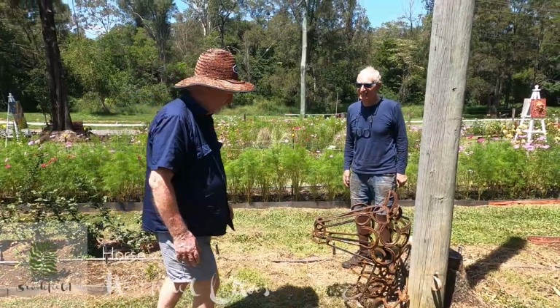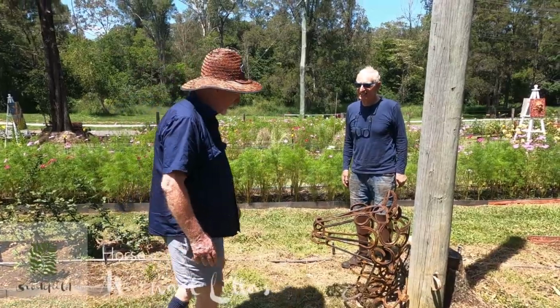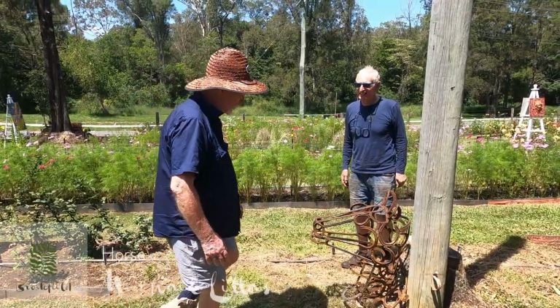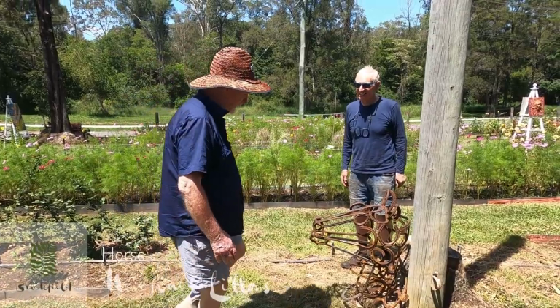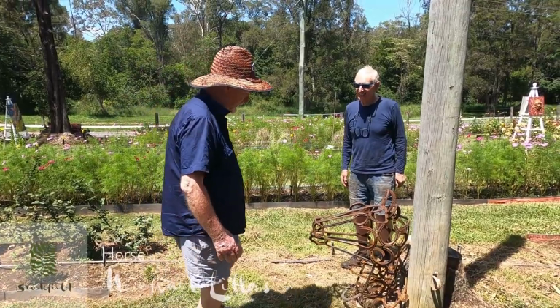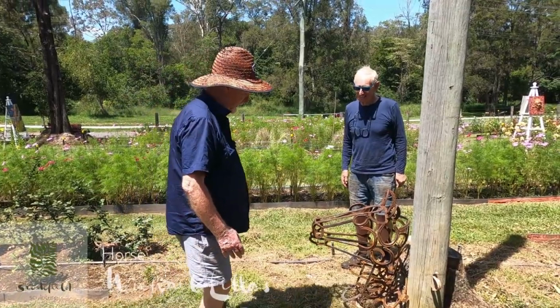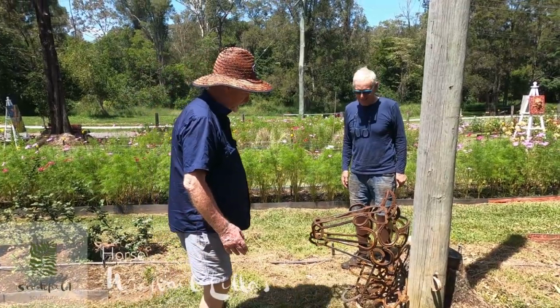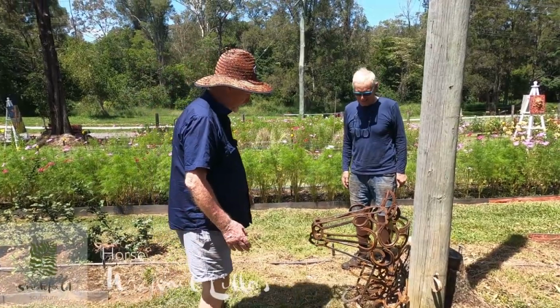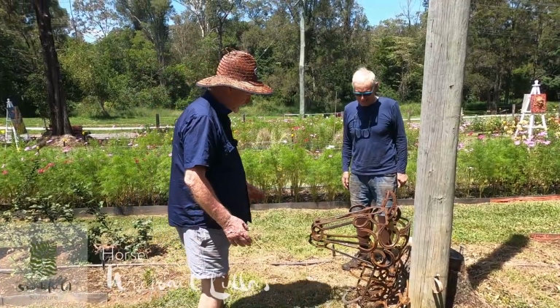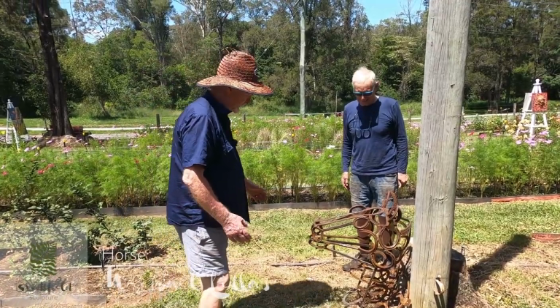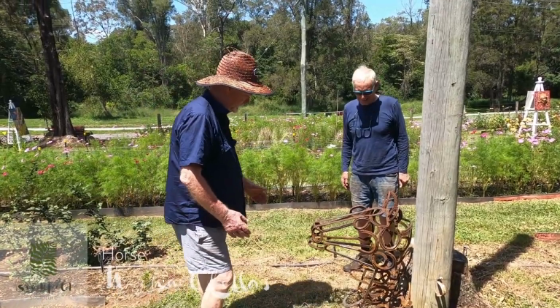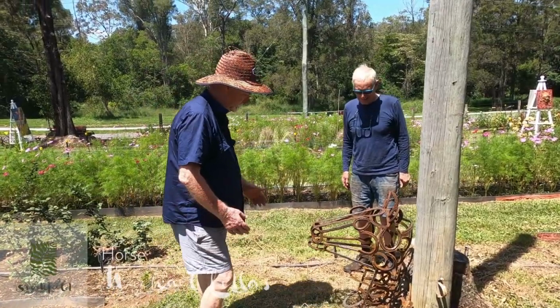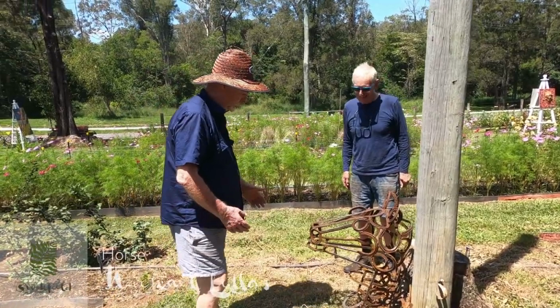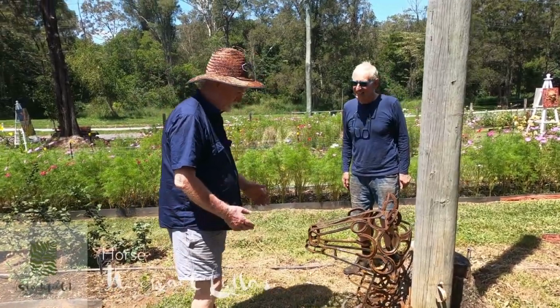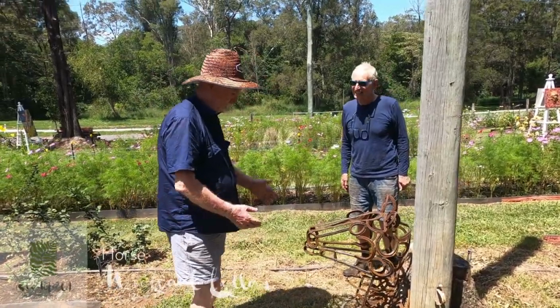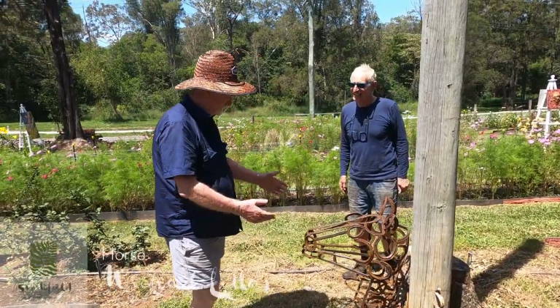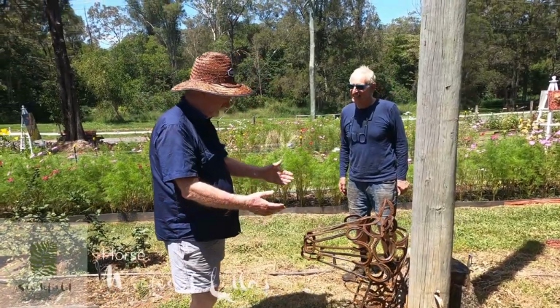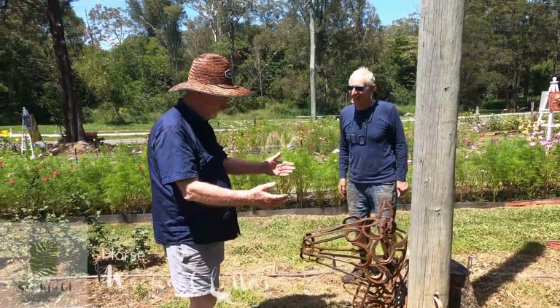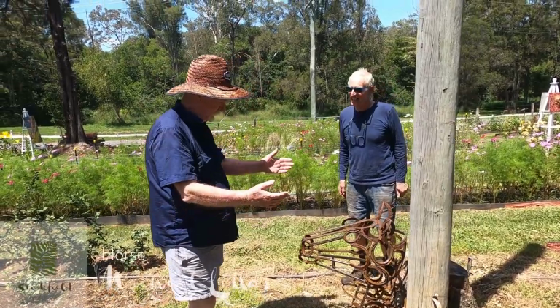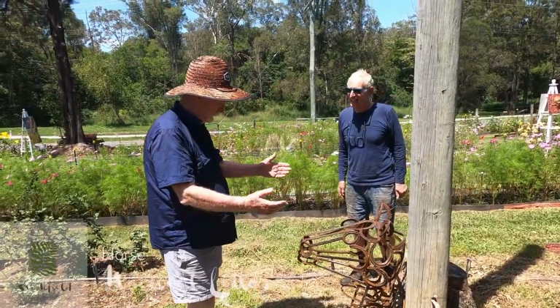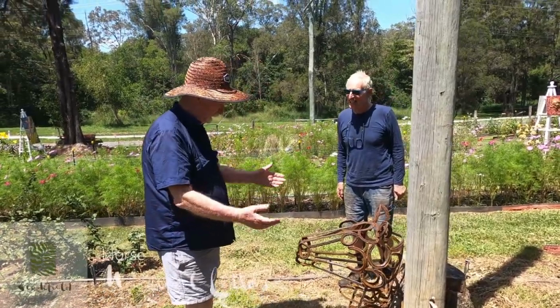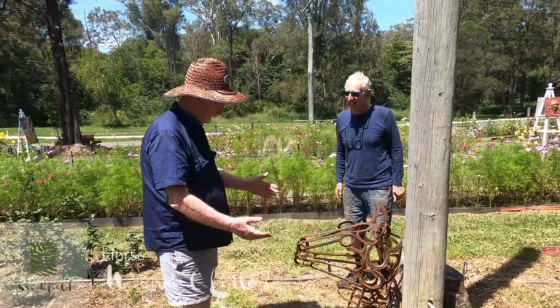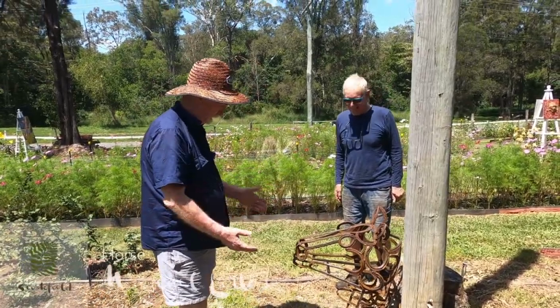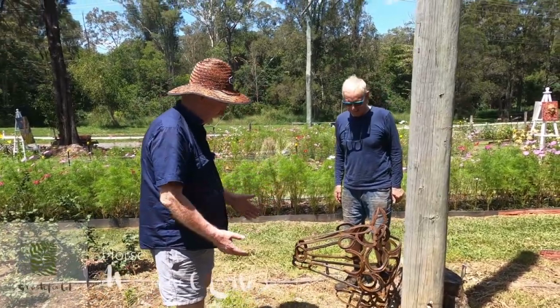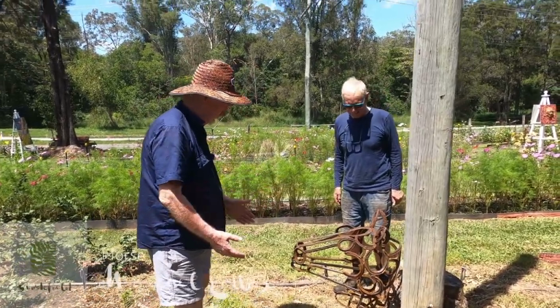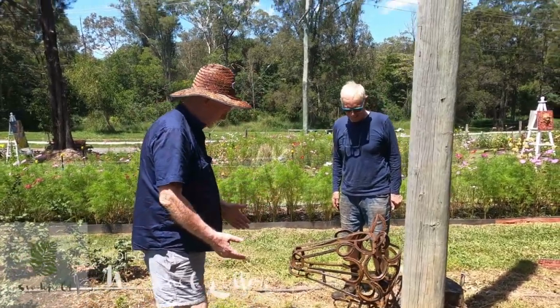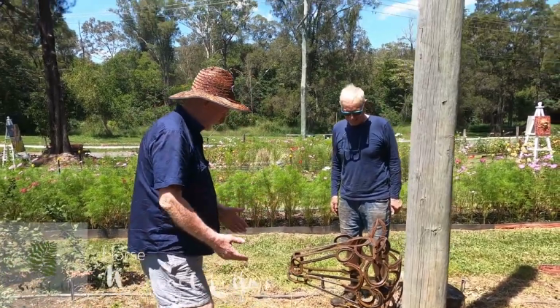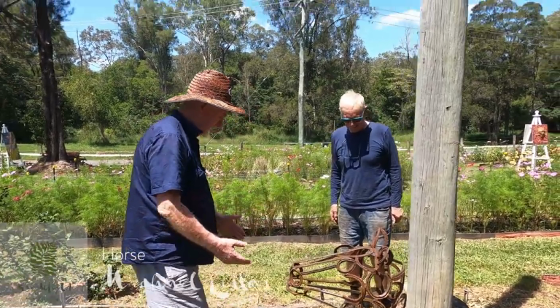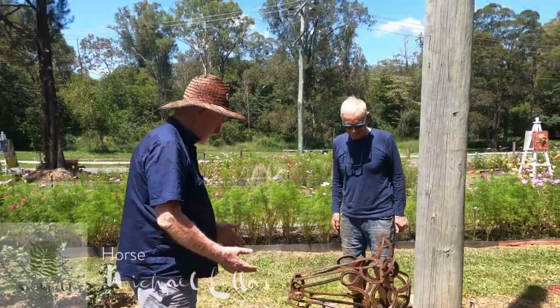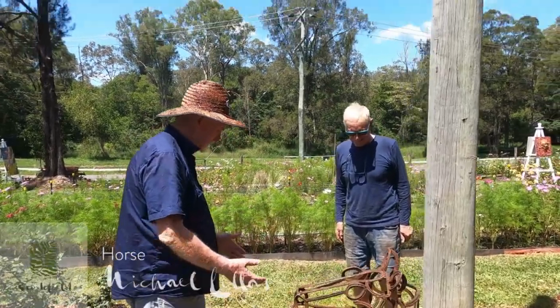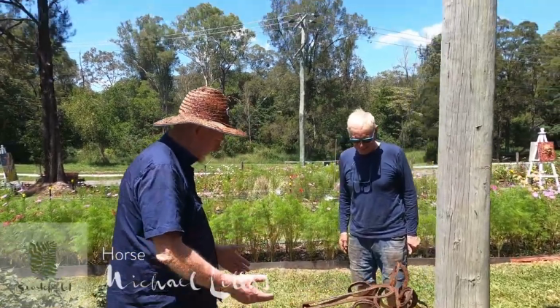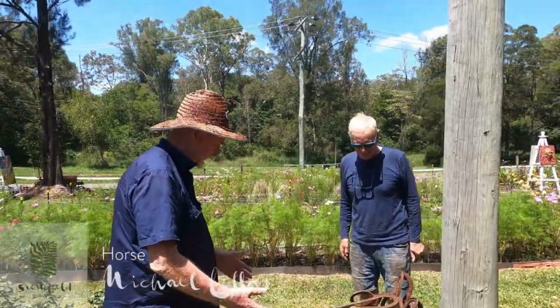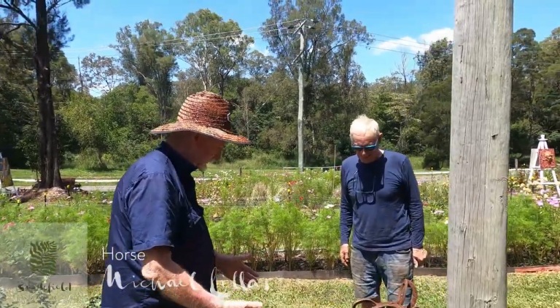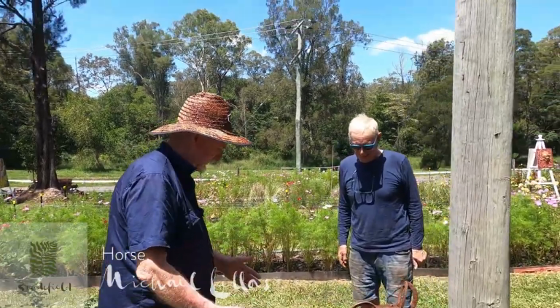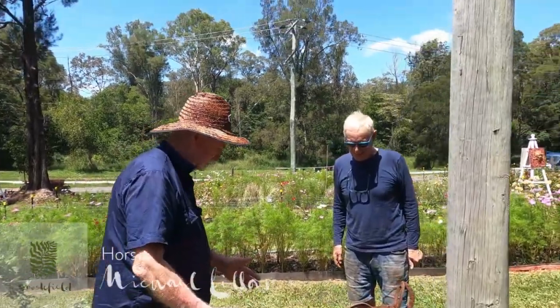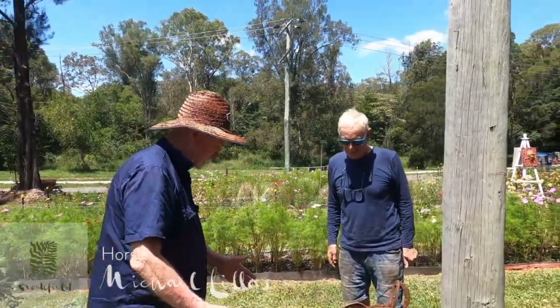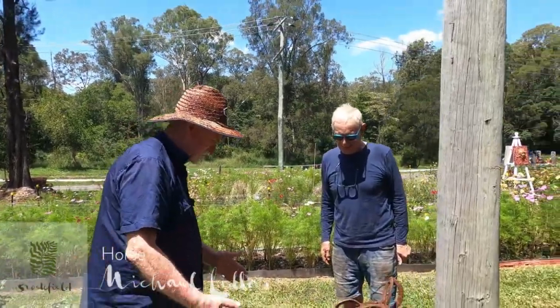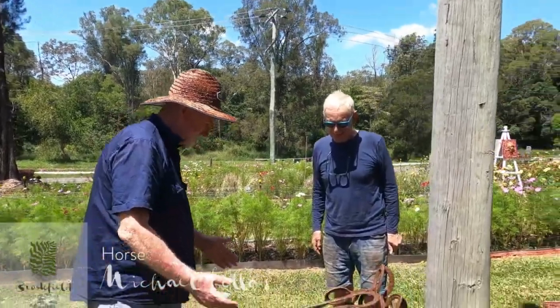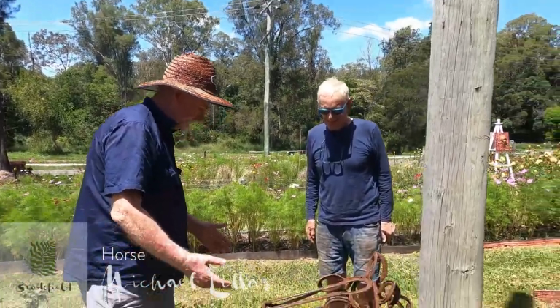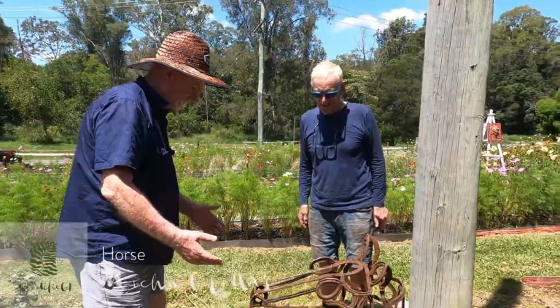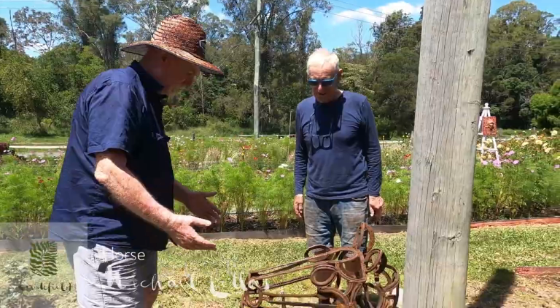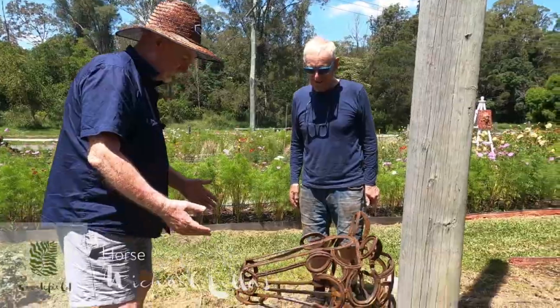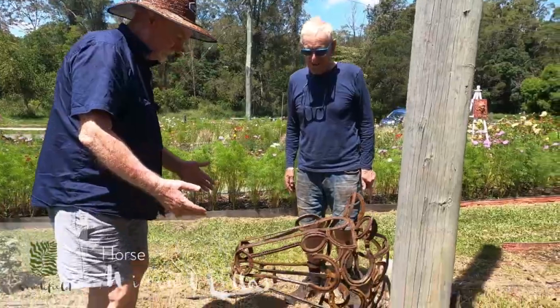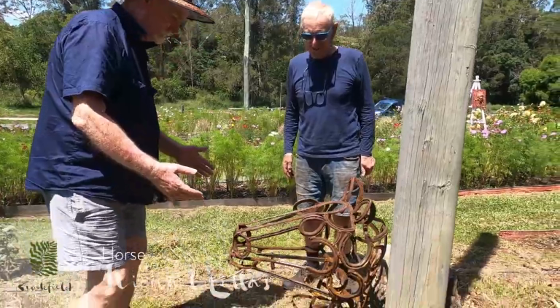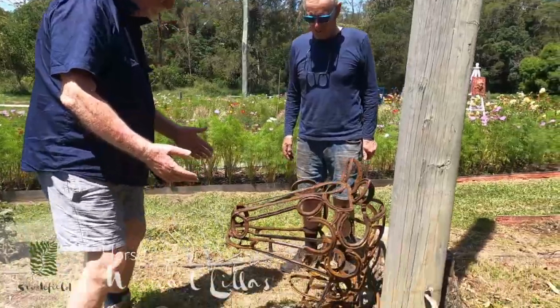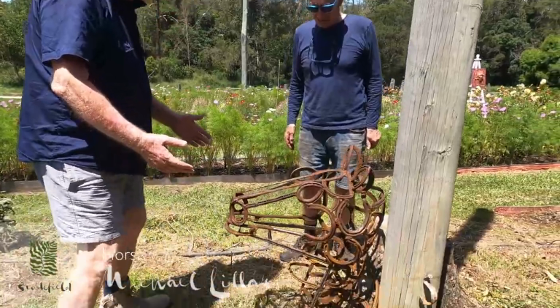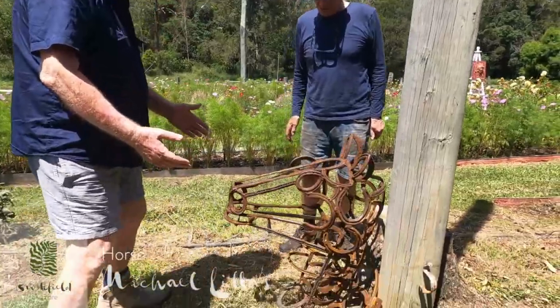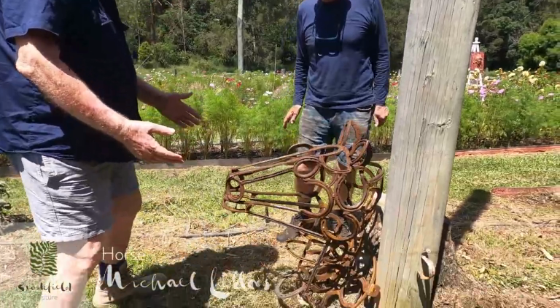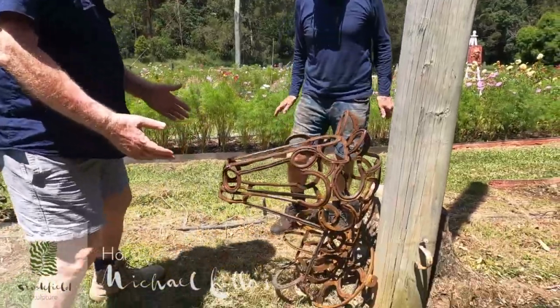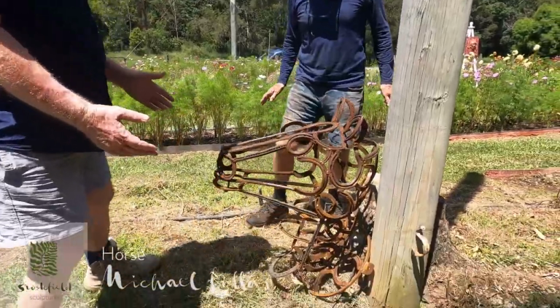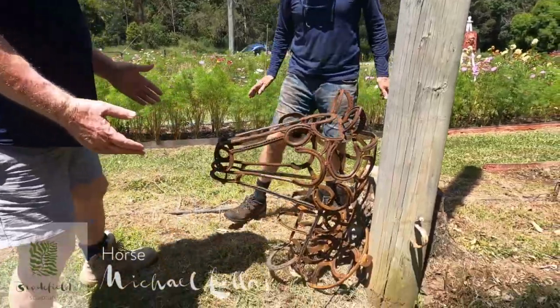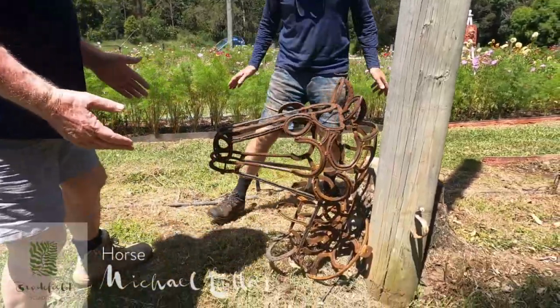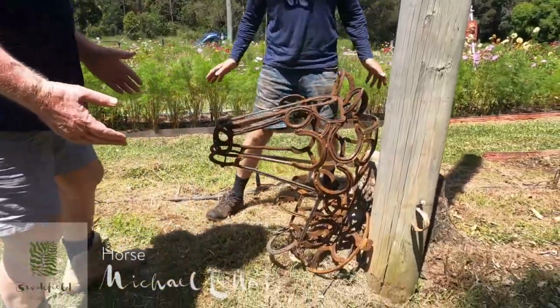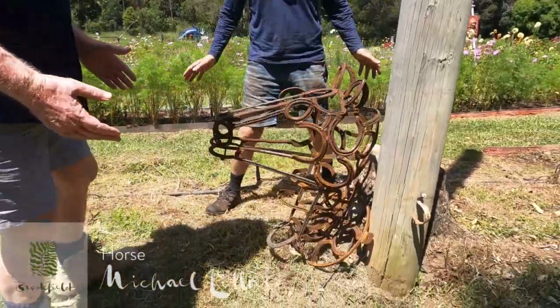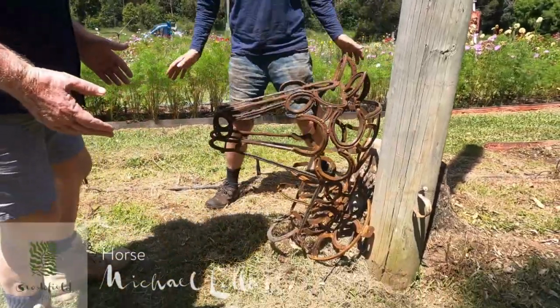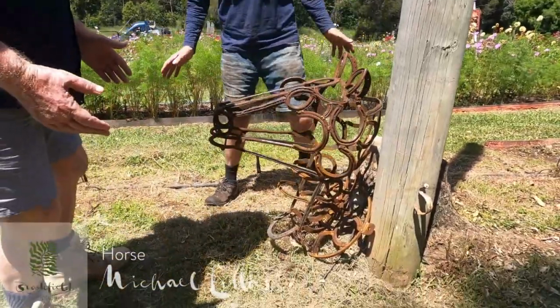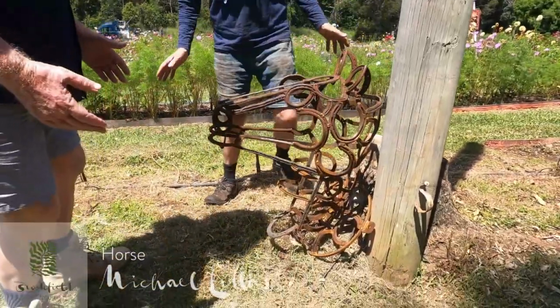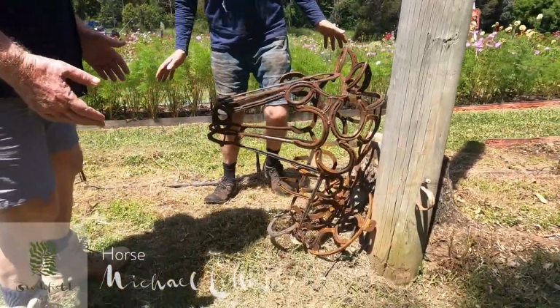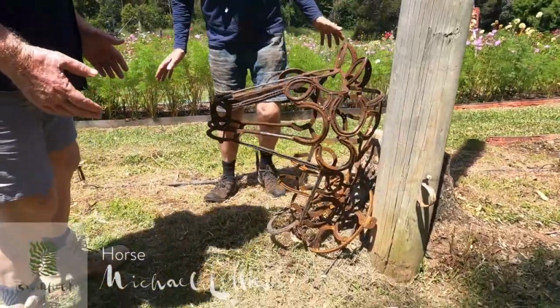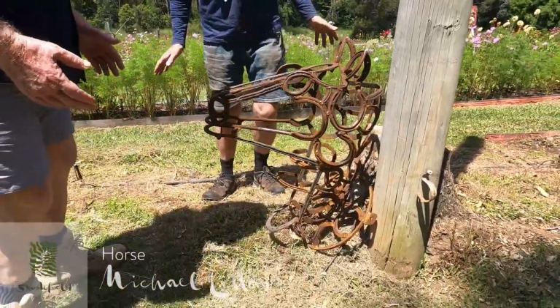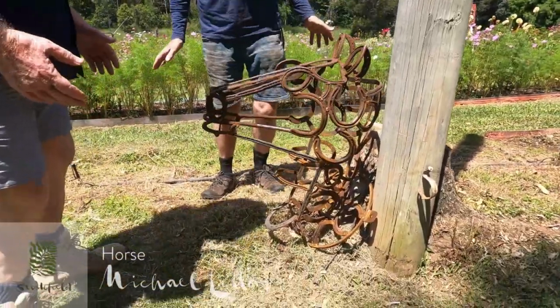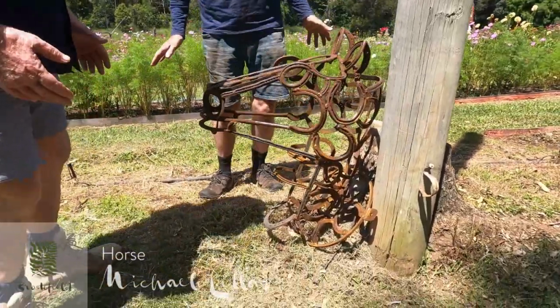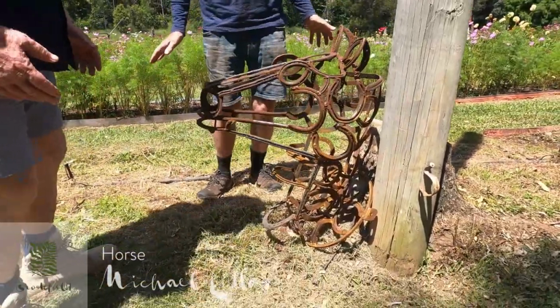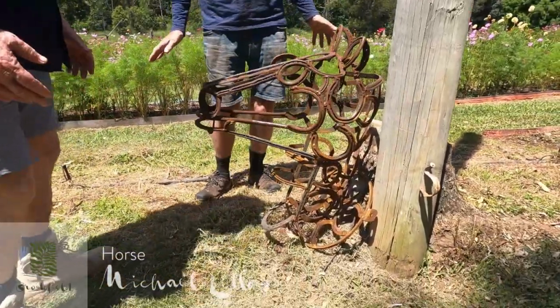Michael Leas — some beautiful steel work here. Tell us about this one. This is a horse head, as you can see.